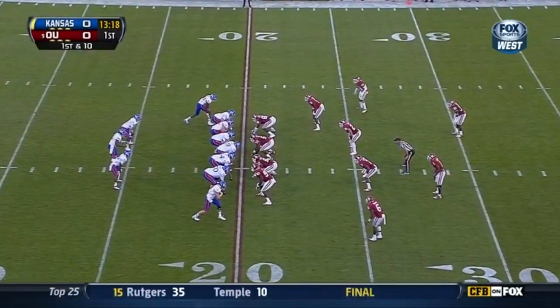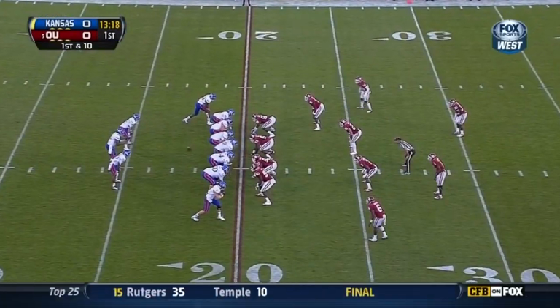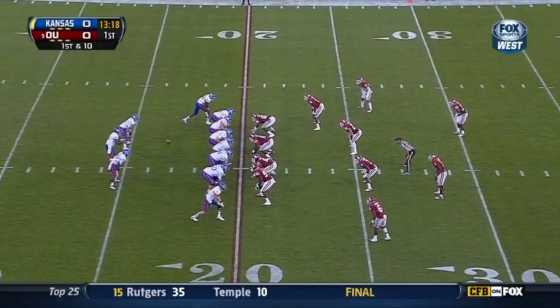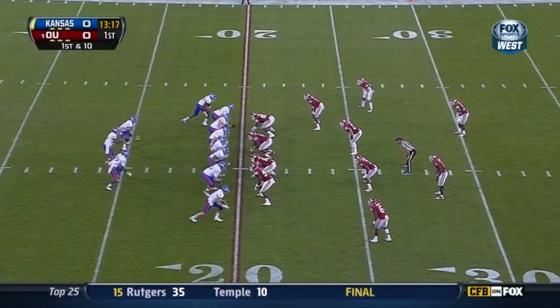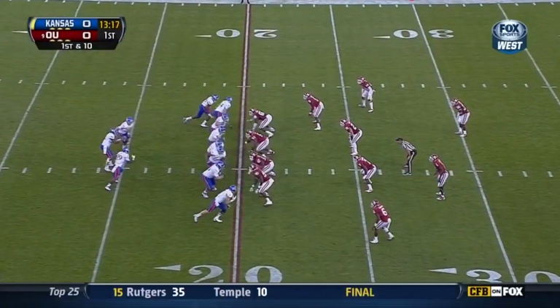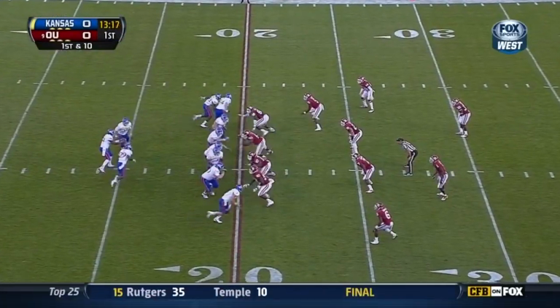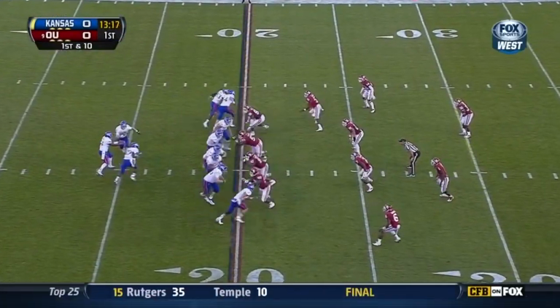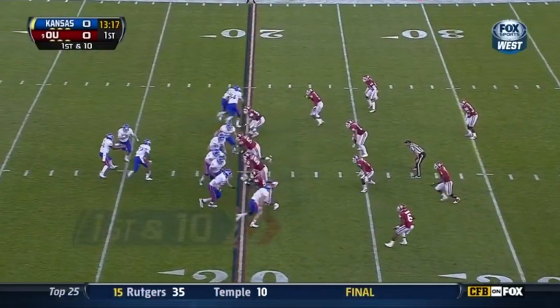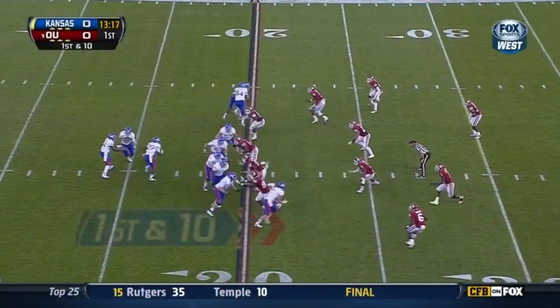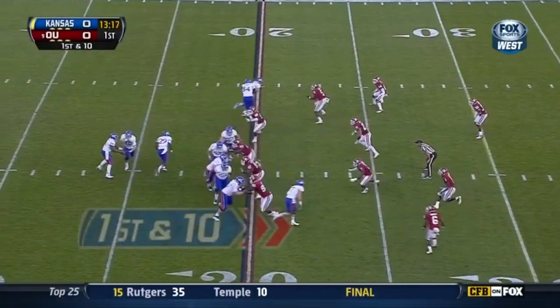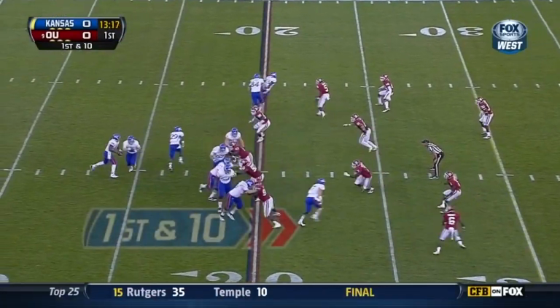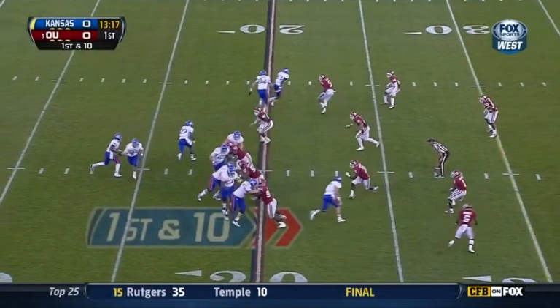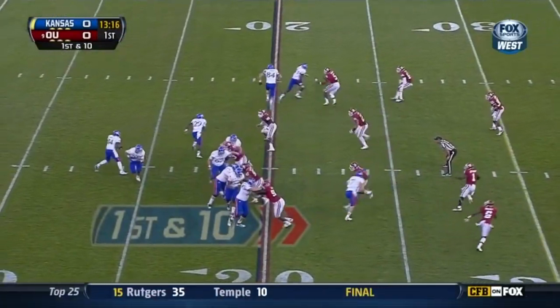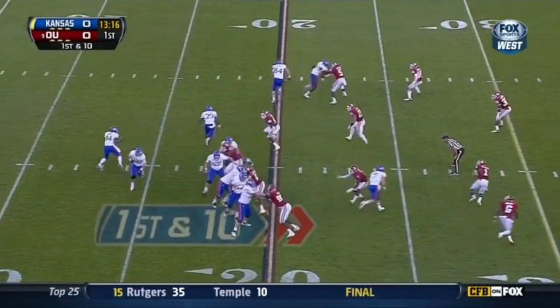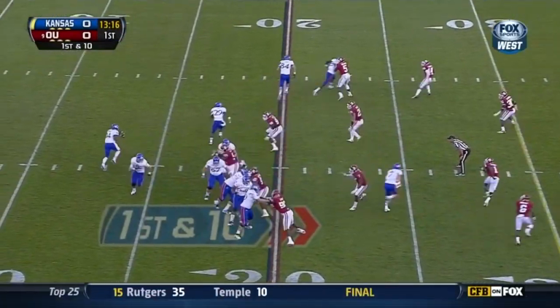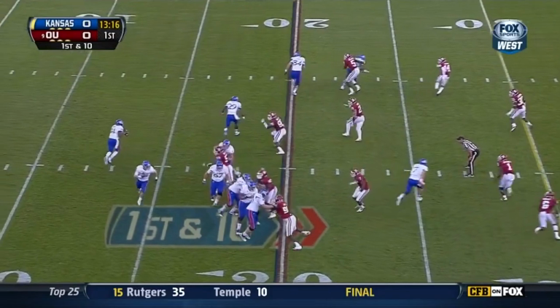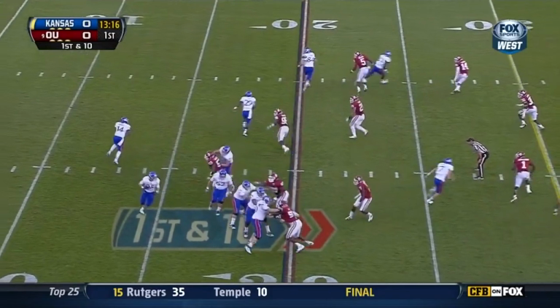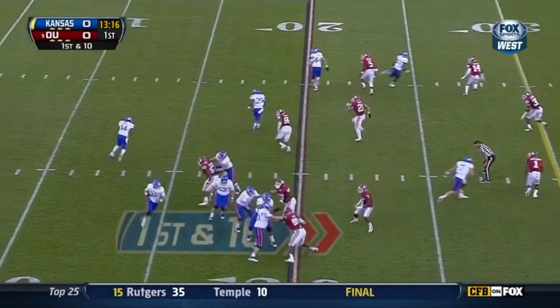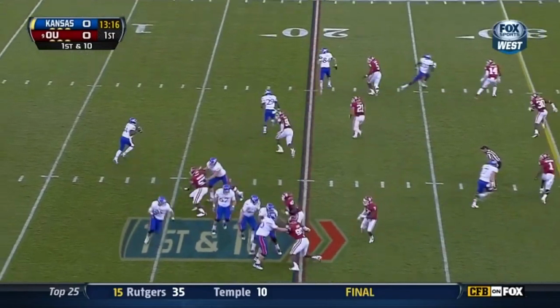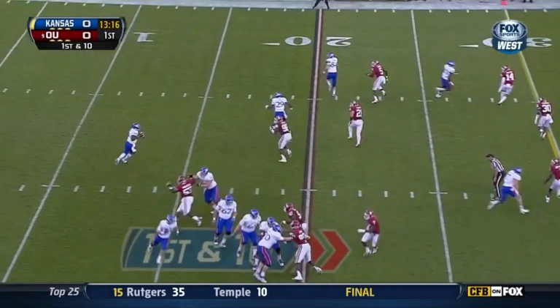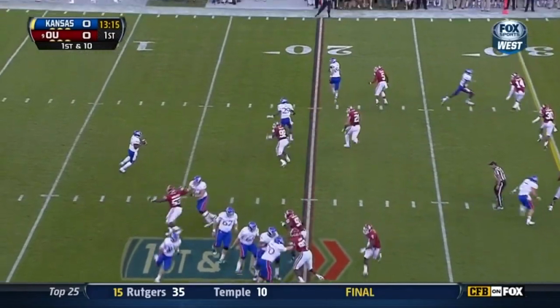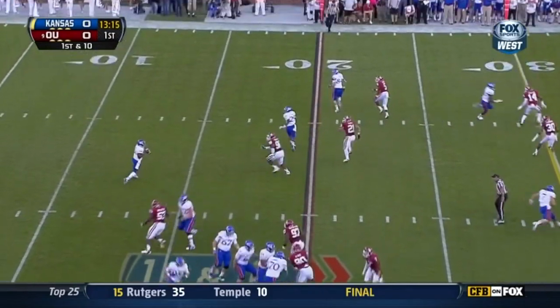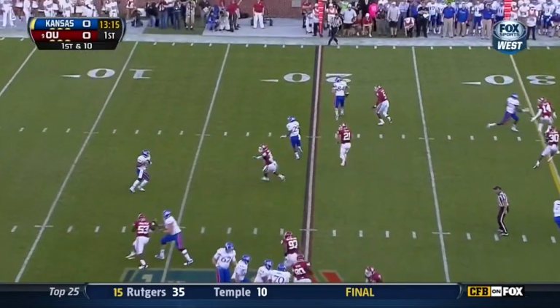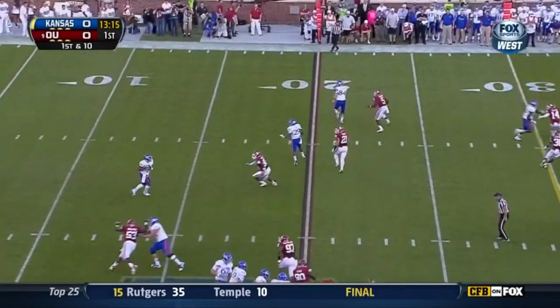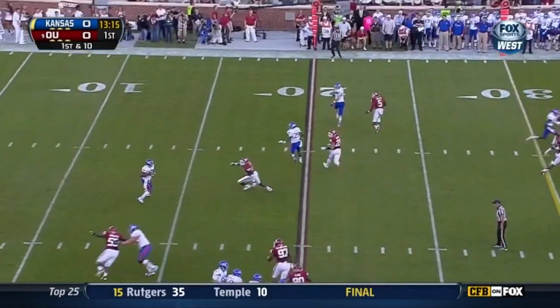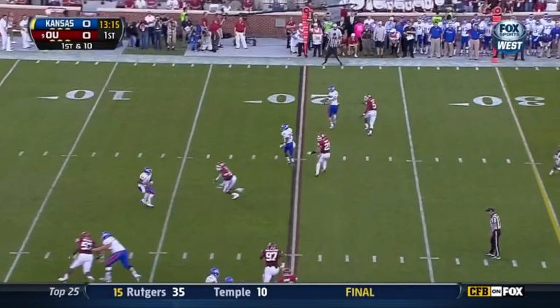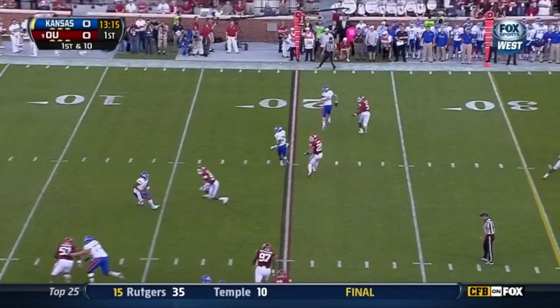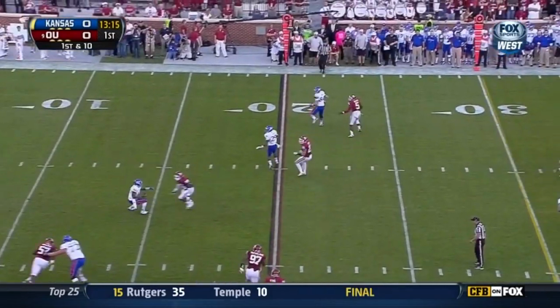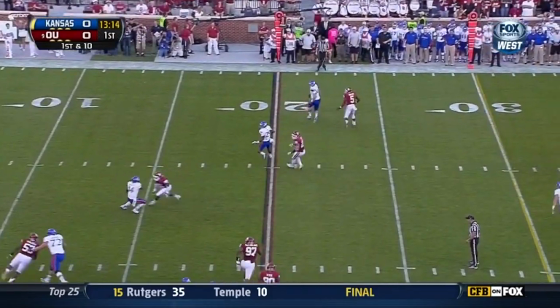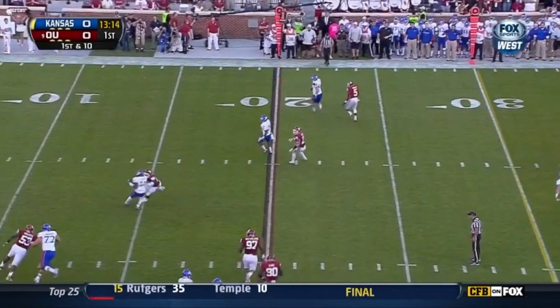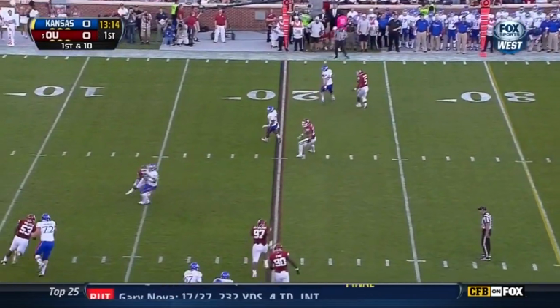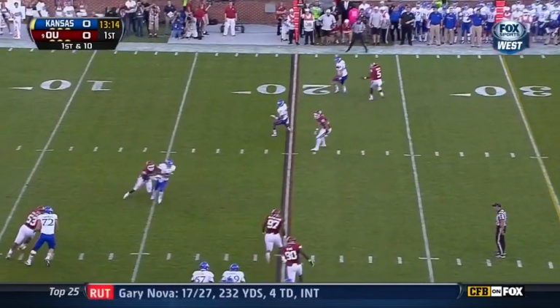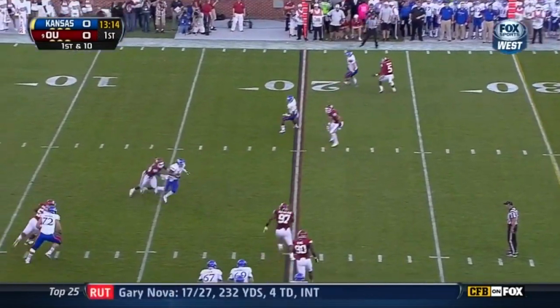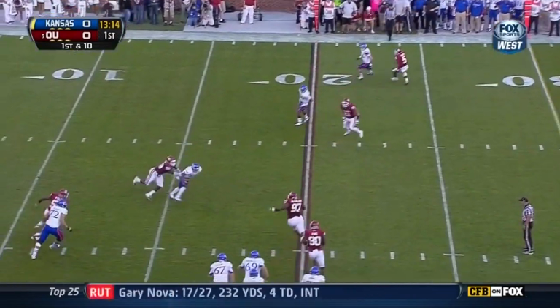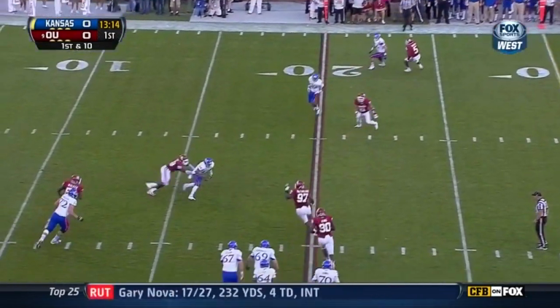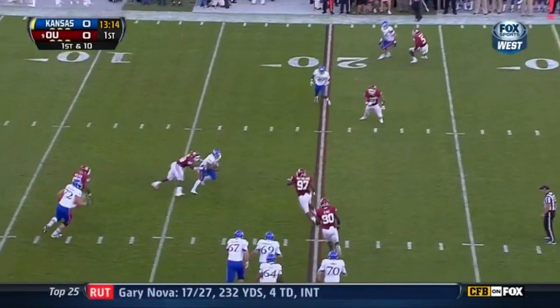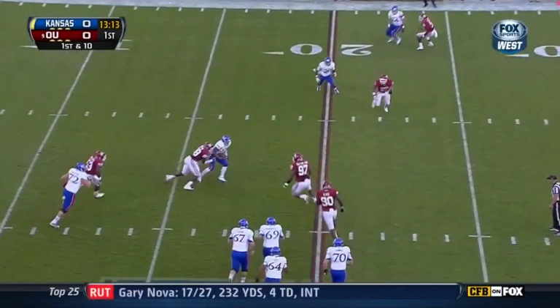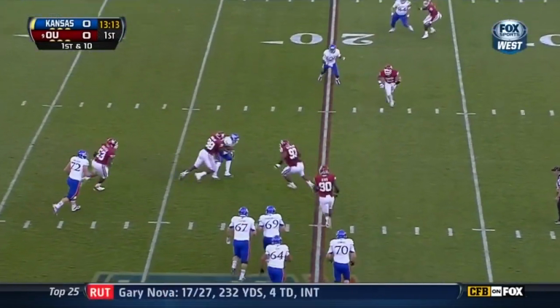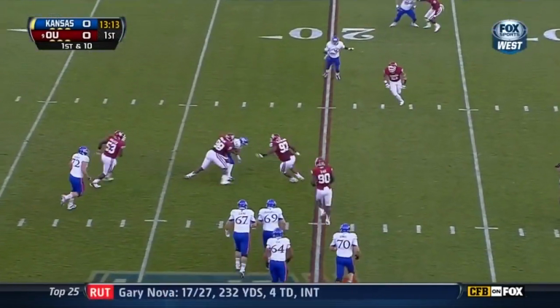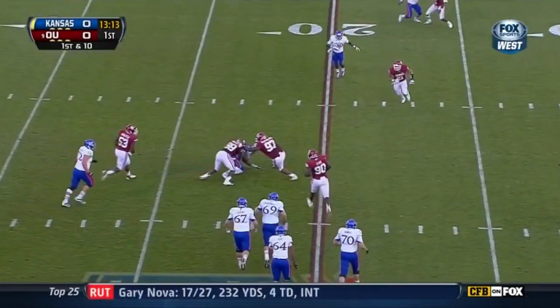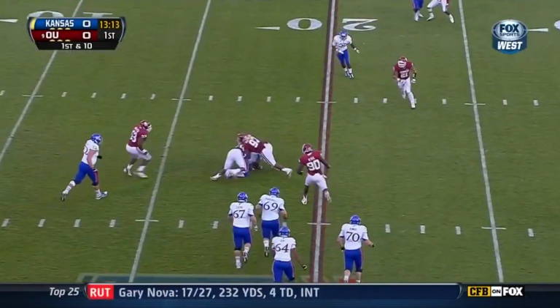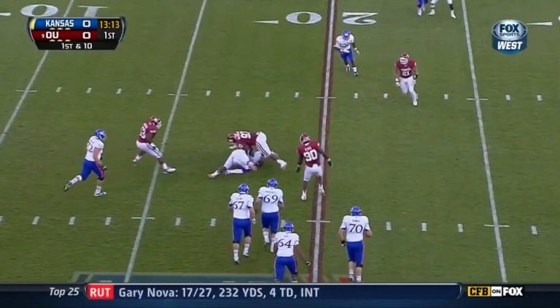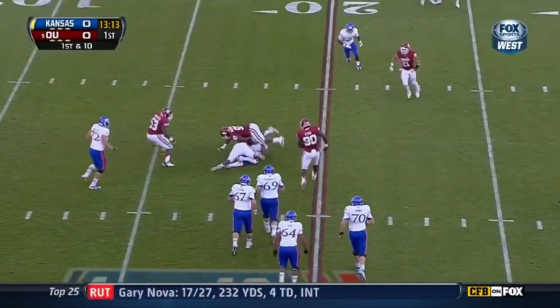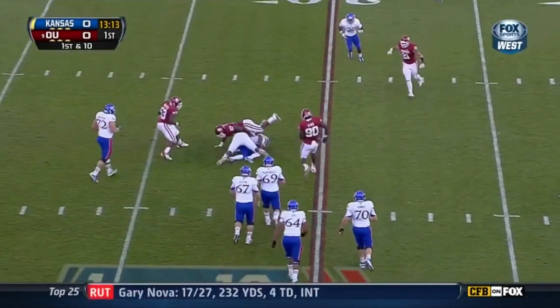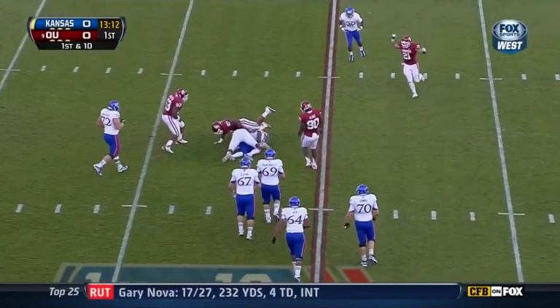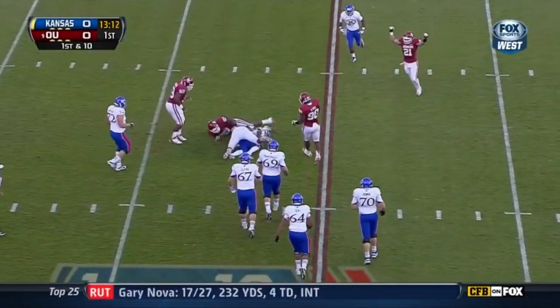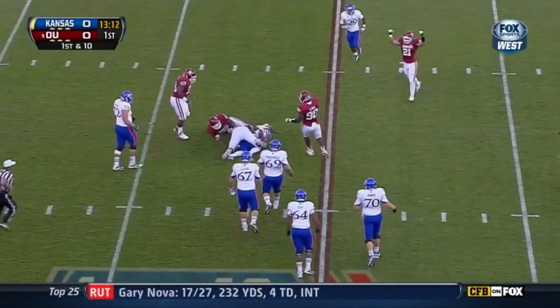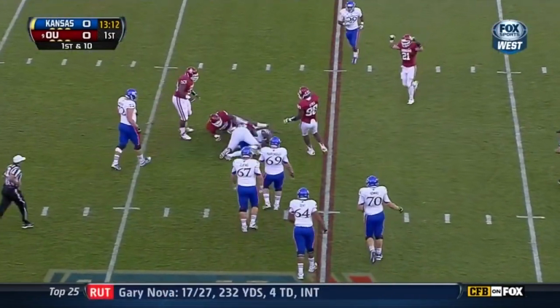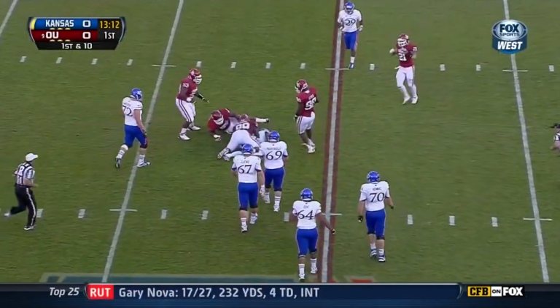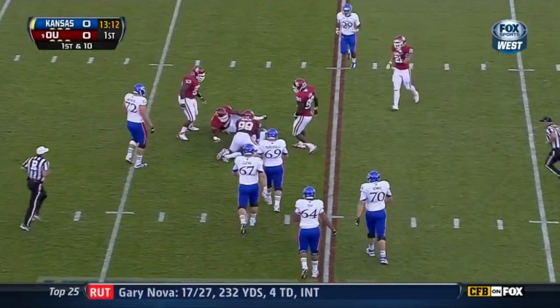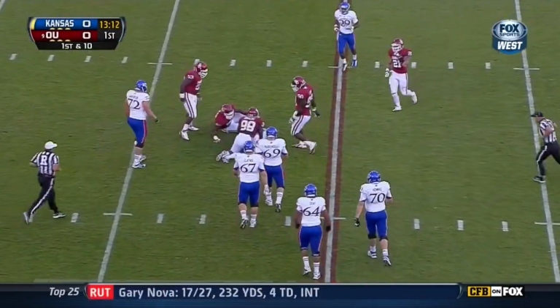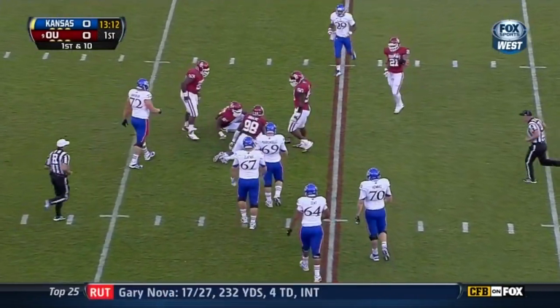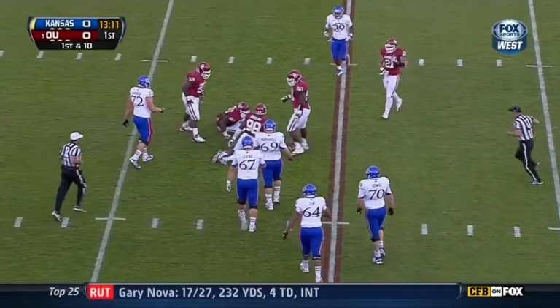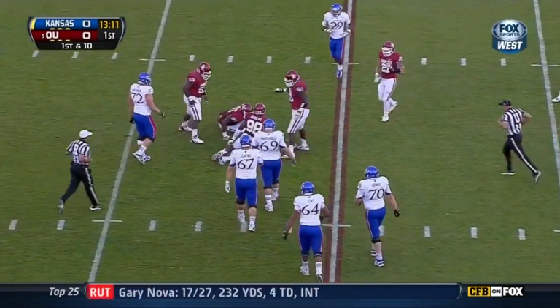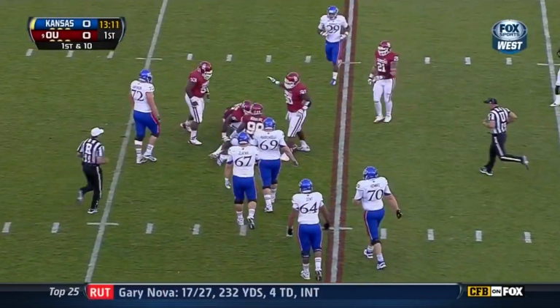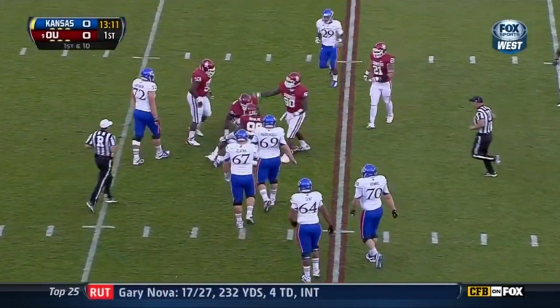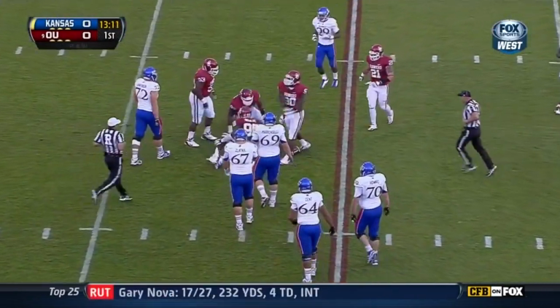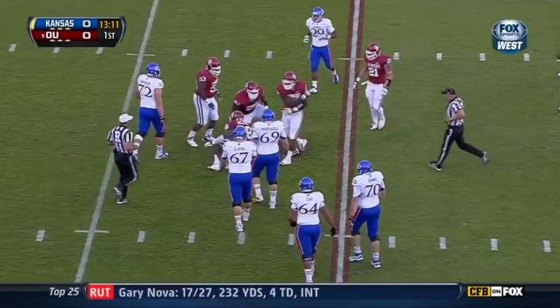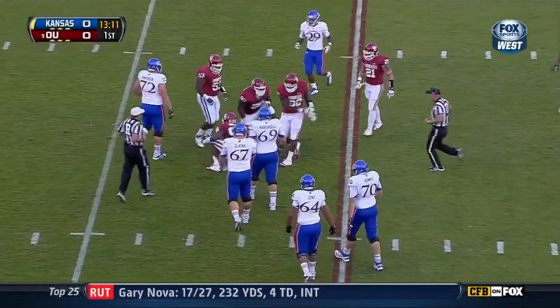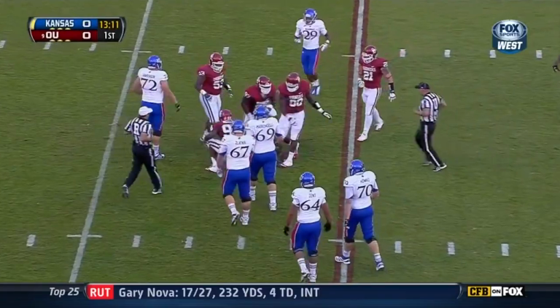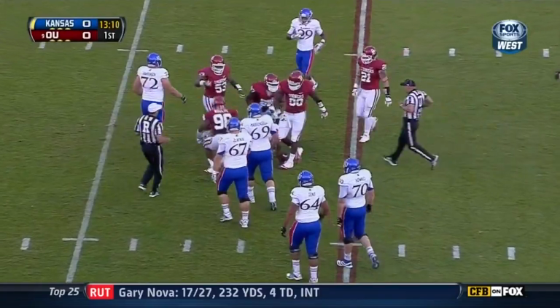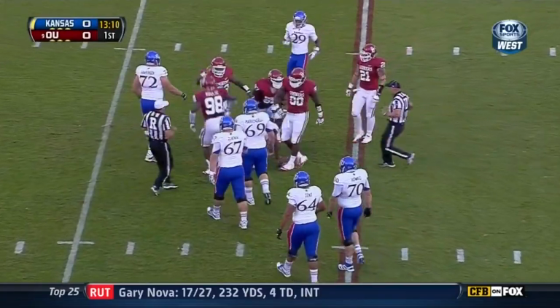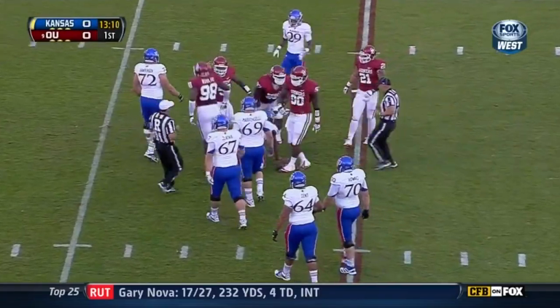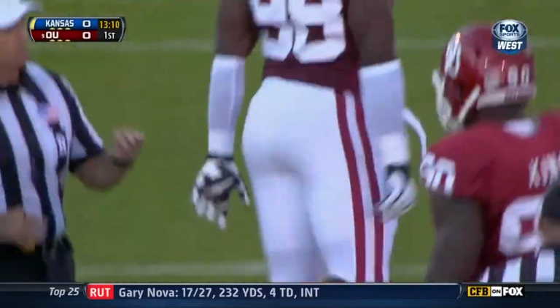Cummings put it there before the defender could get there. Van Cummings with time spinning away — he won't get away. Outstanding play.